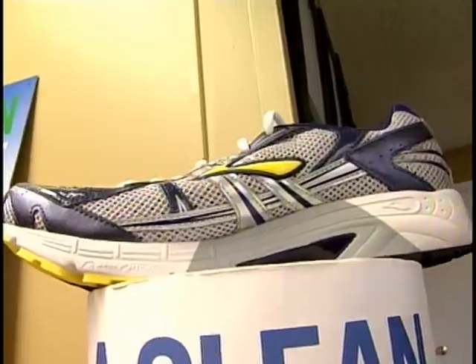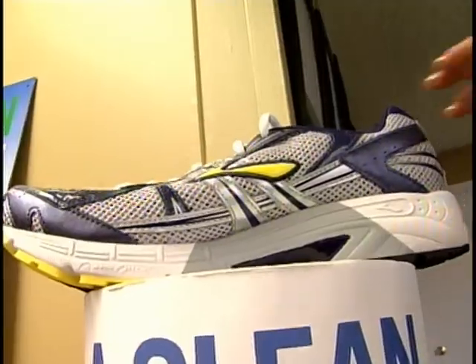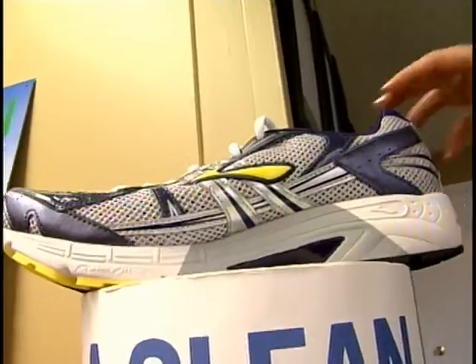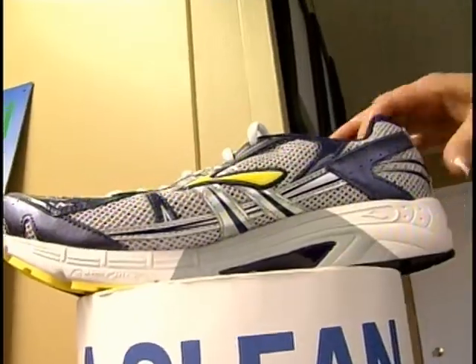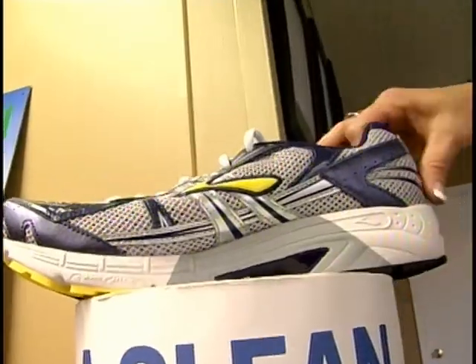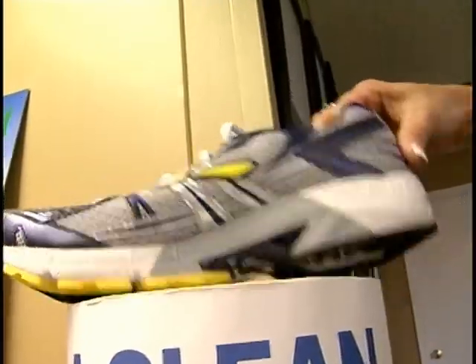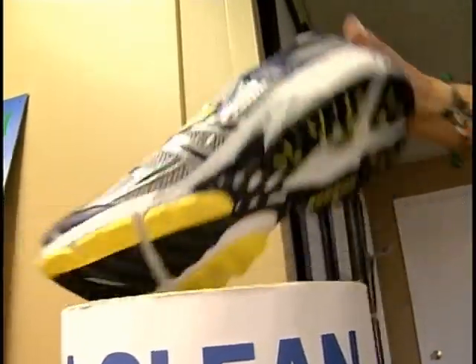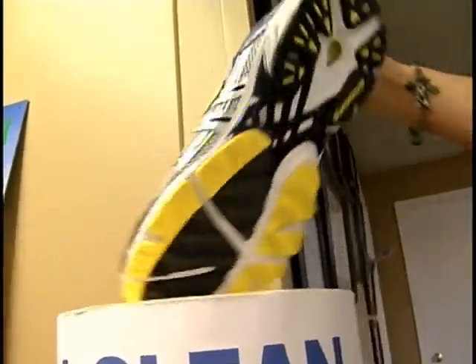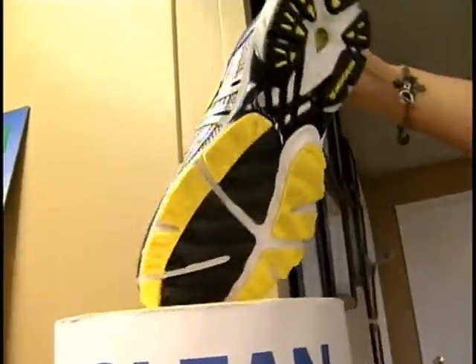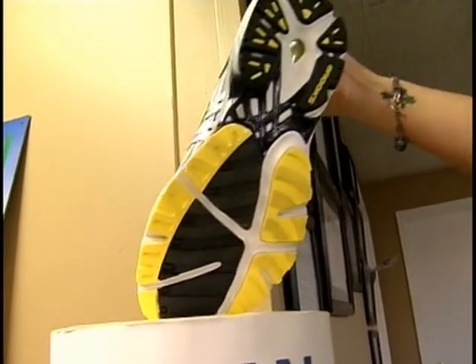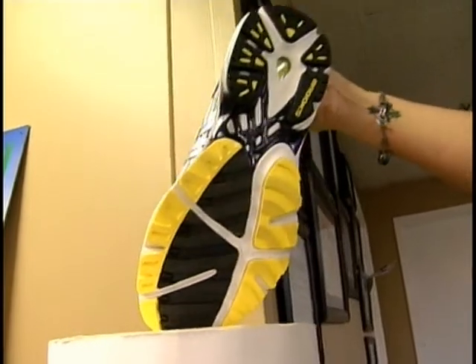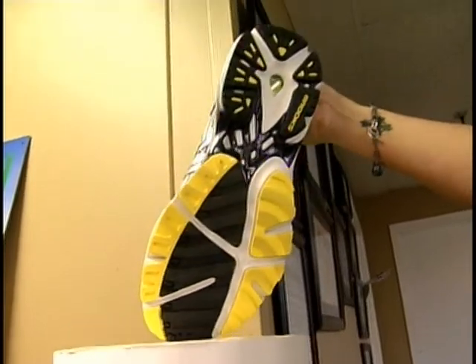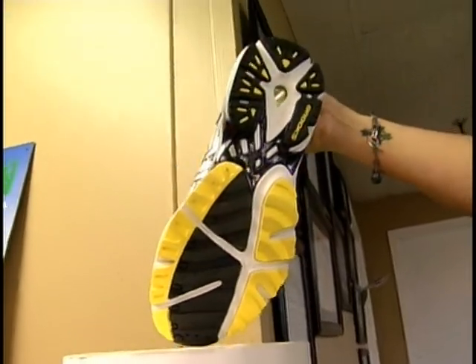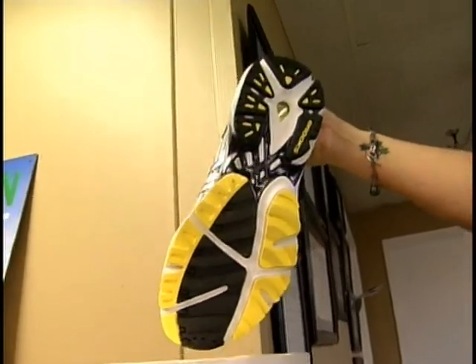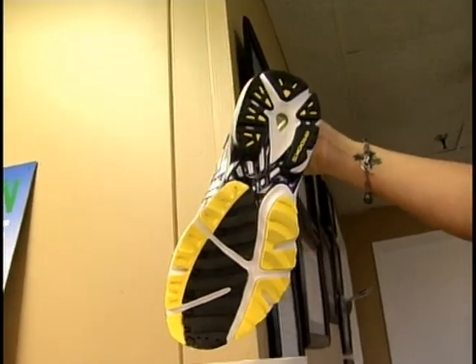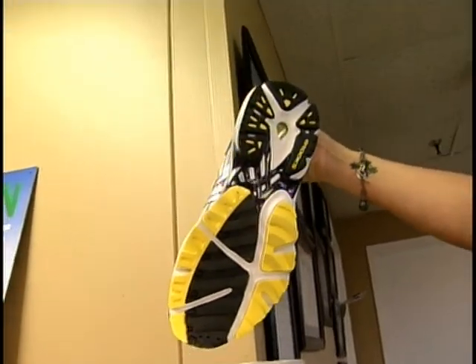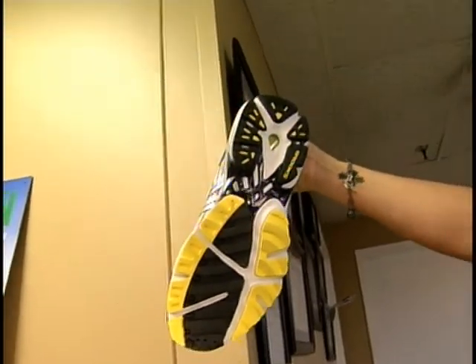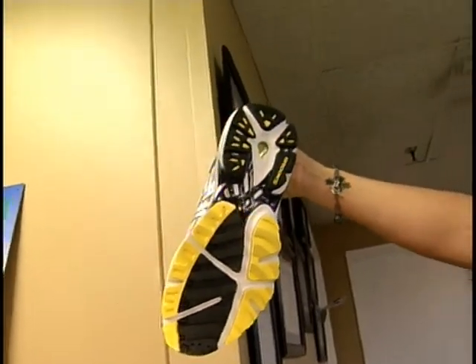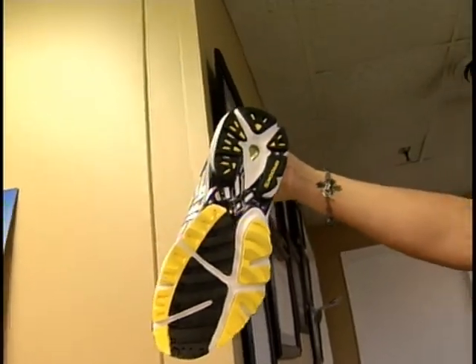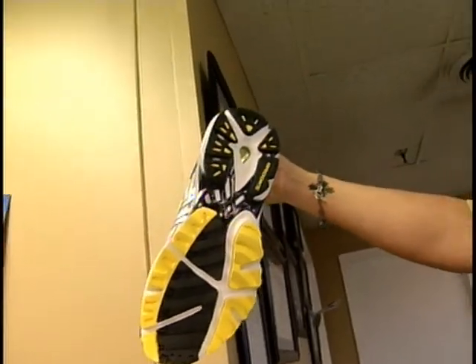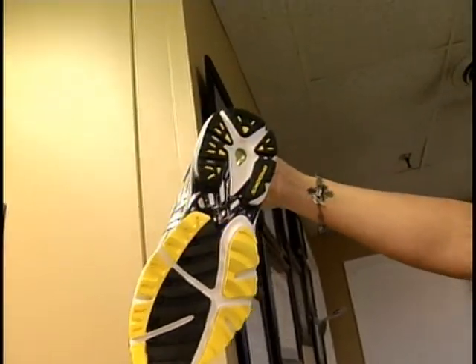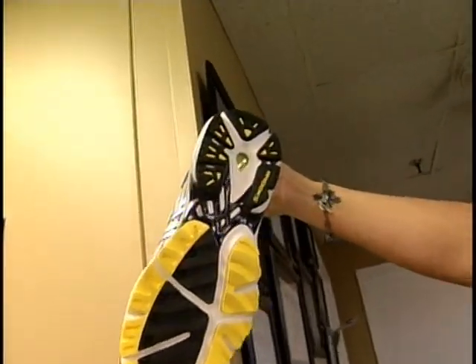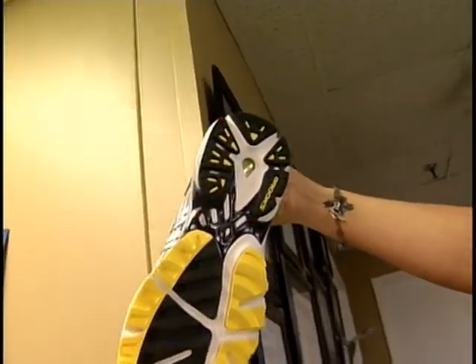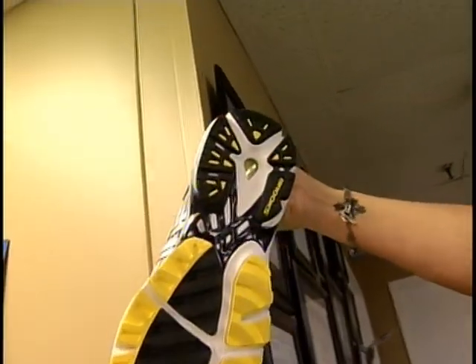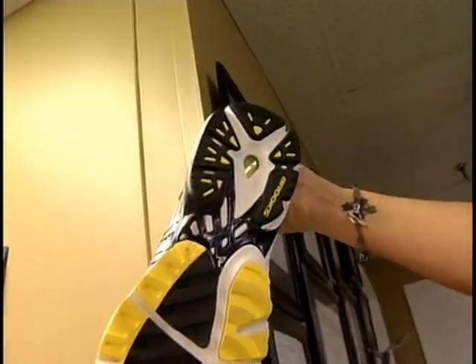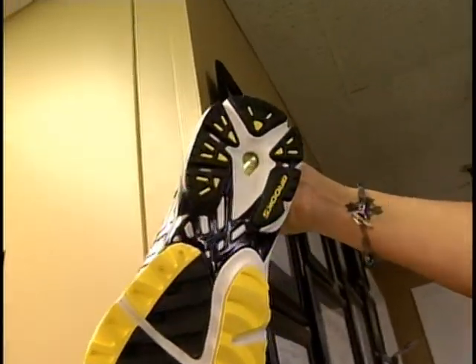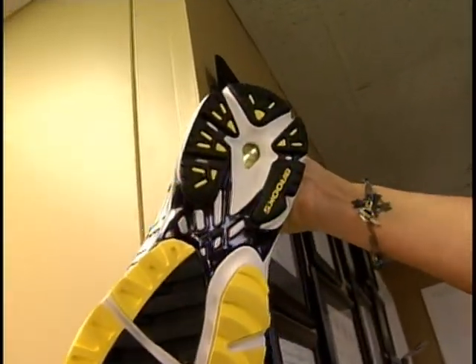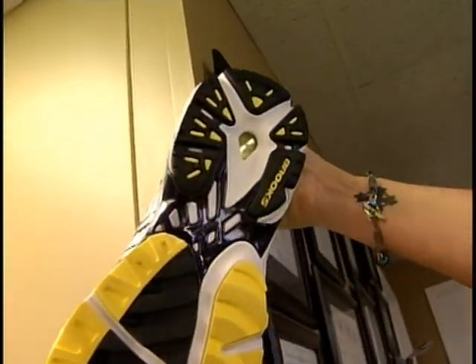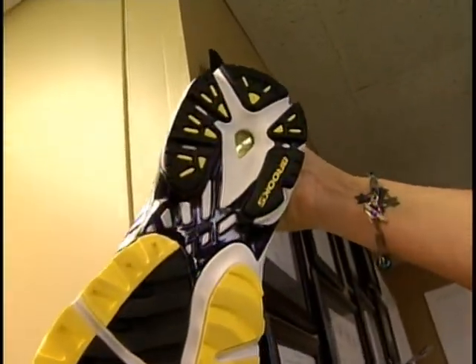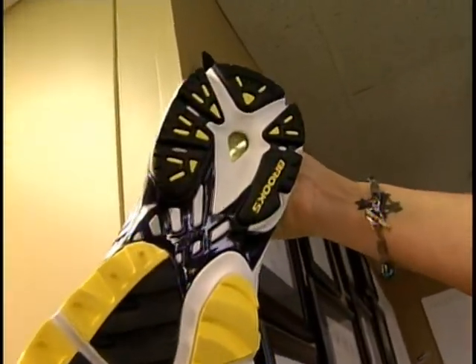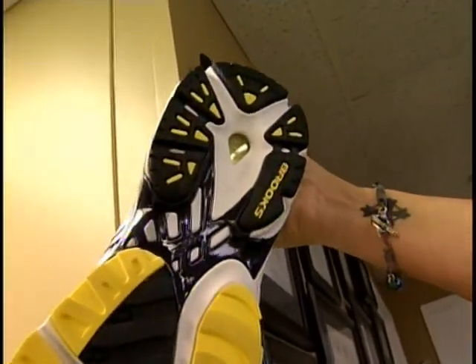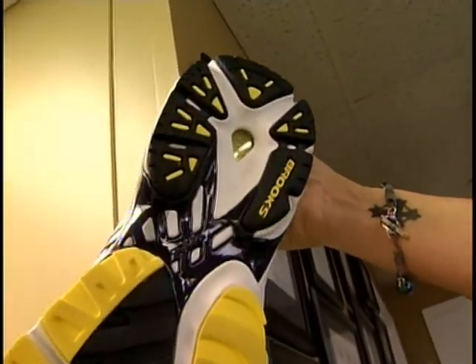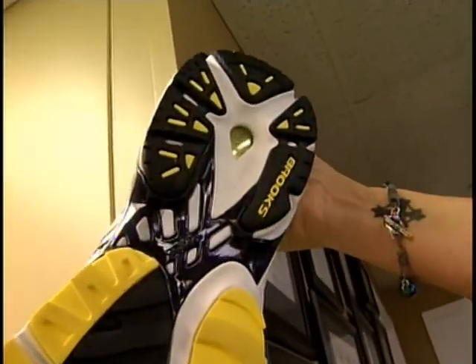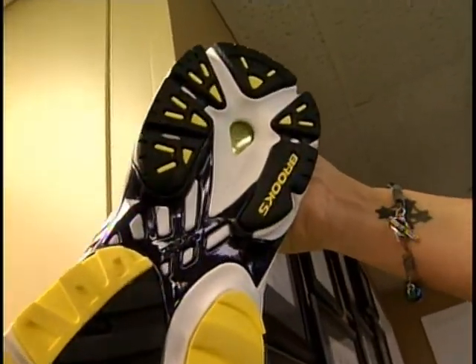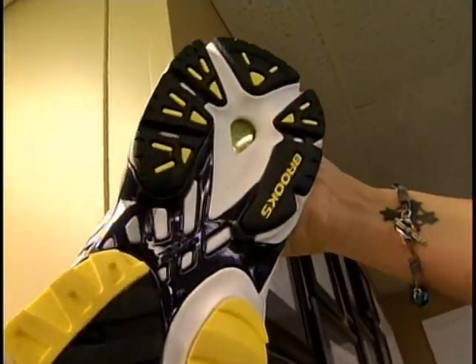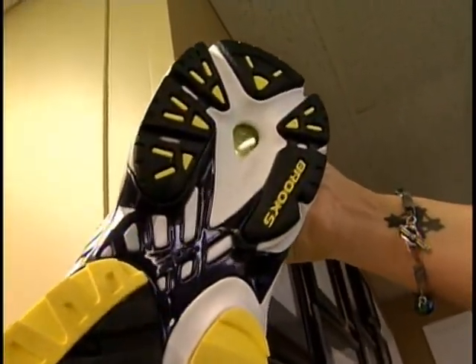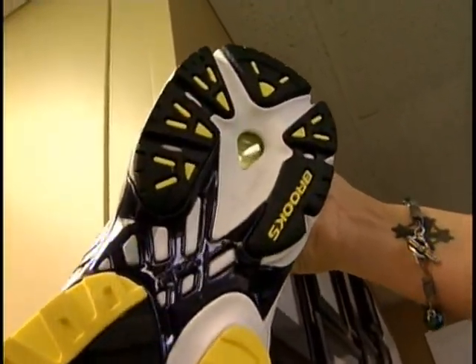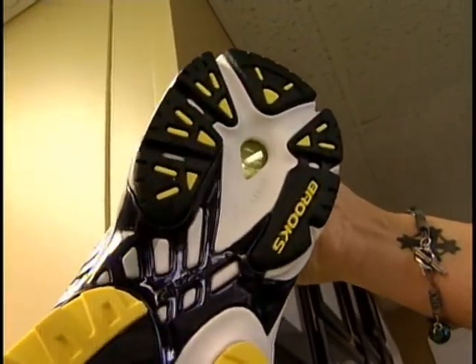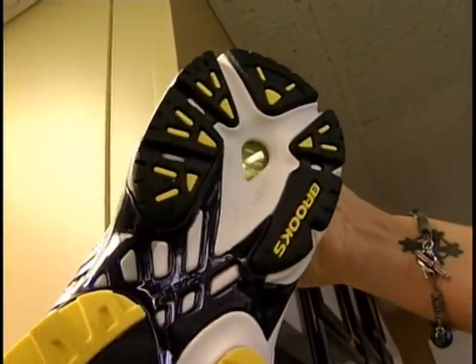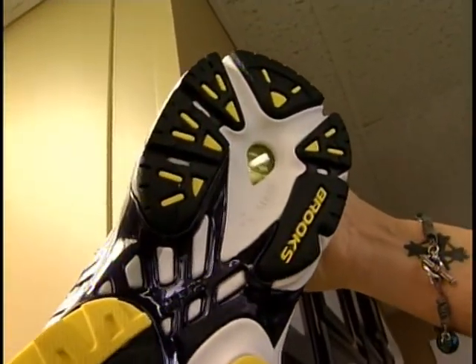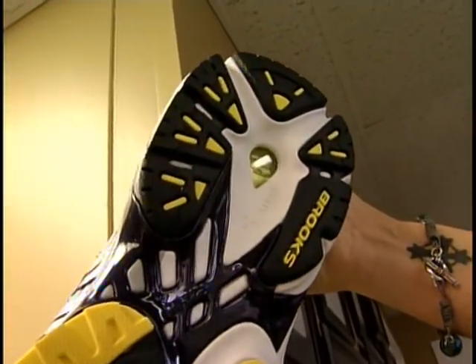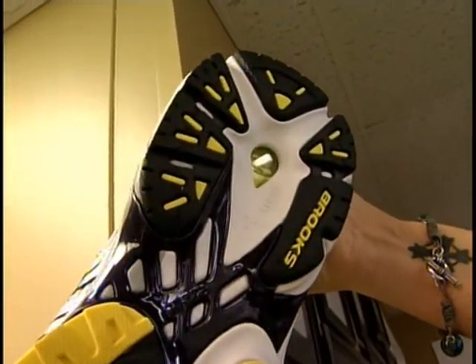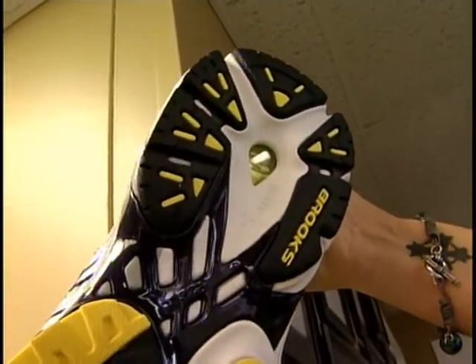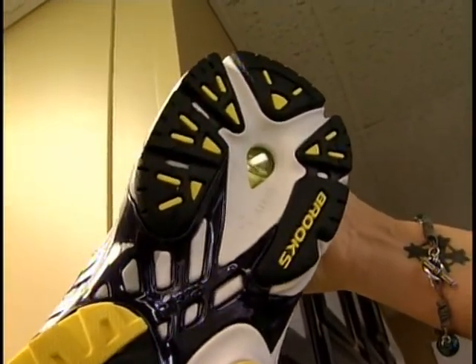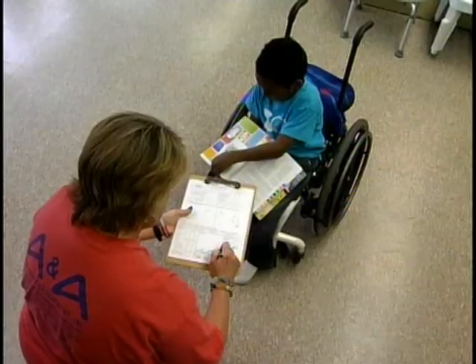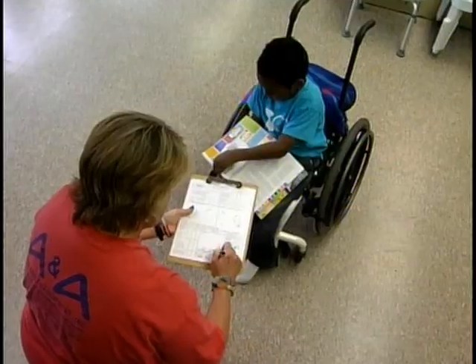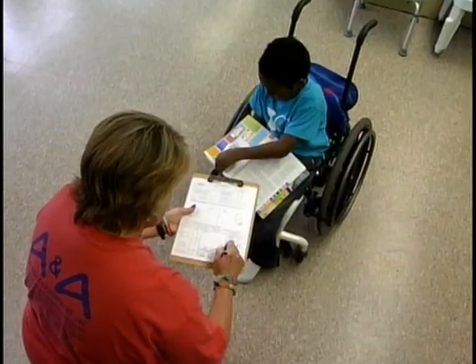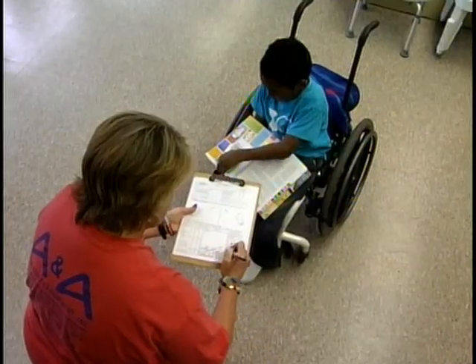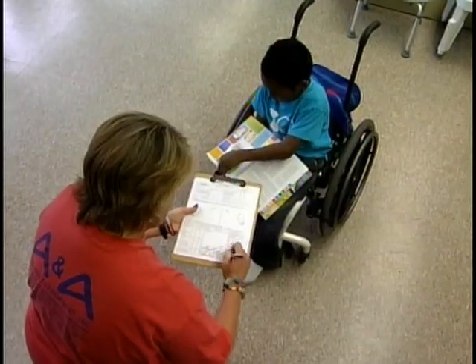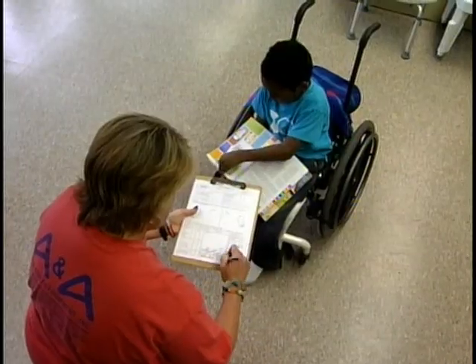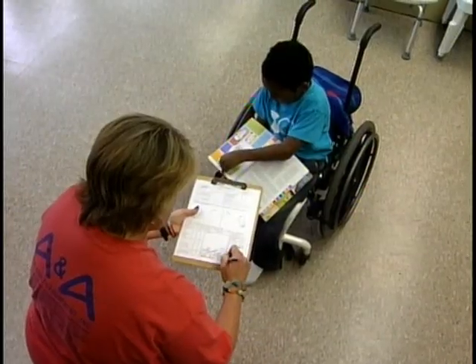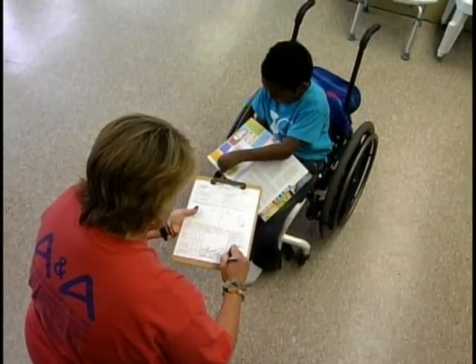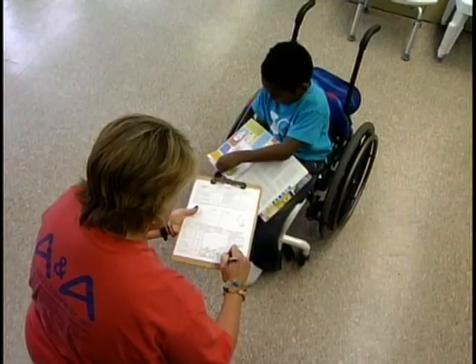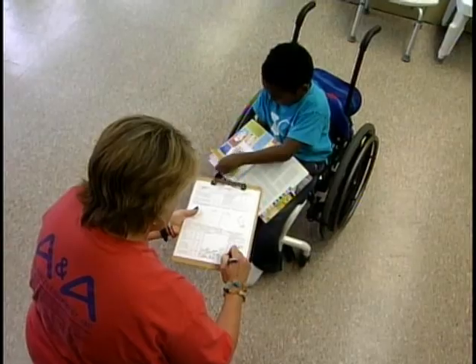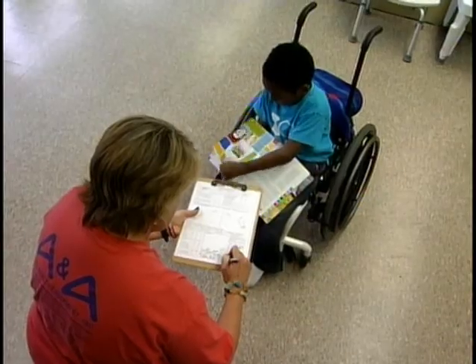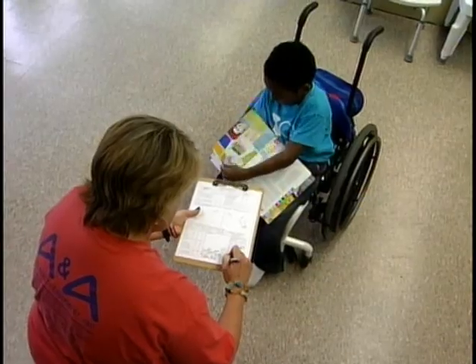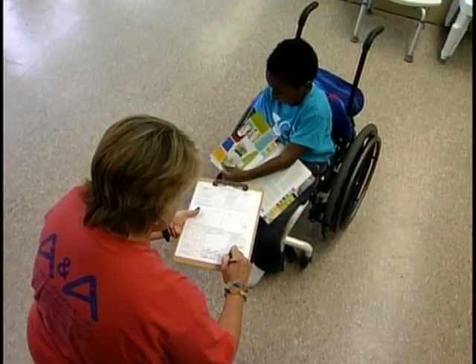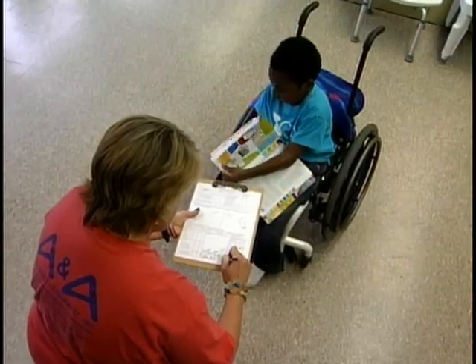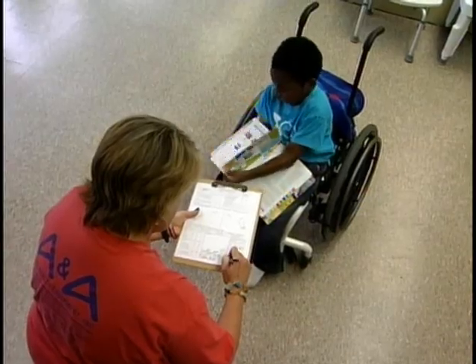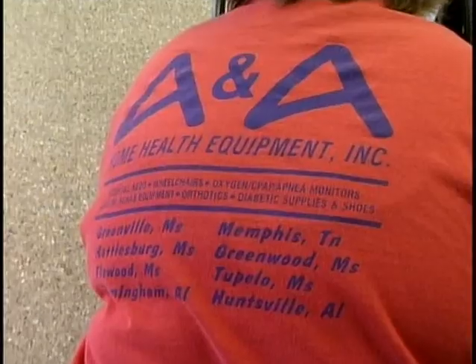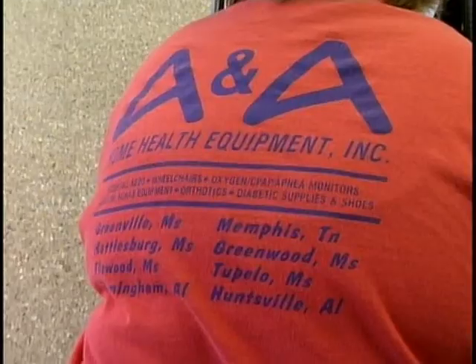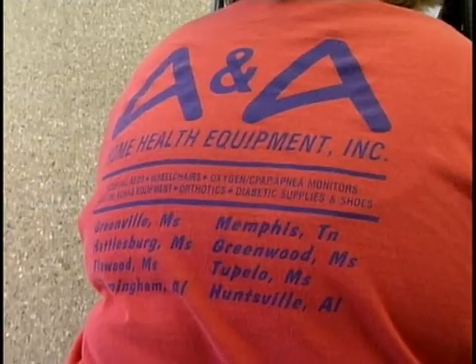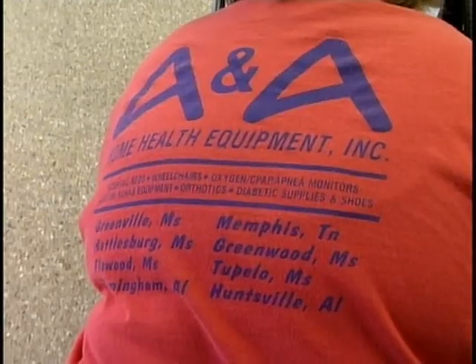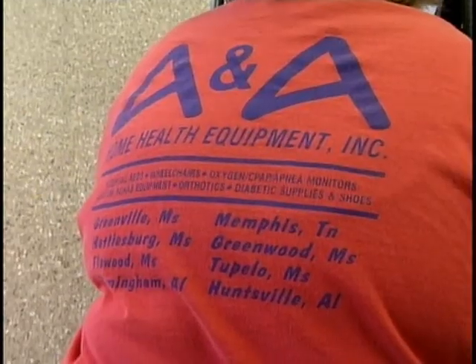After trying a few pairs, I settled on a Brooks Adrenaline GTS. We were even able to bring Jordan in for a custom fitting.